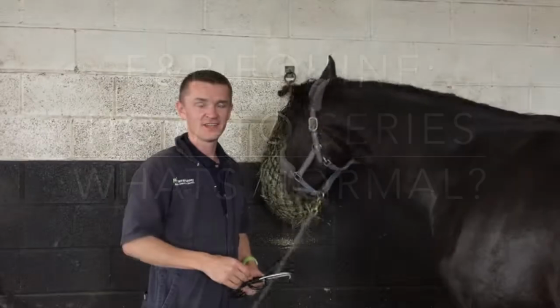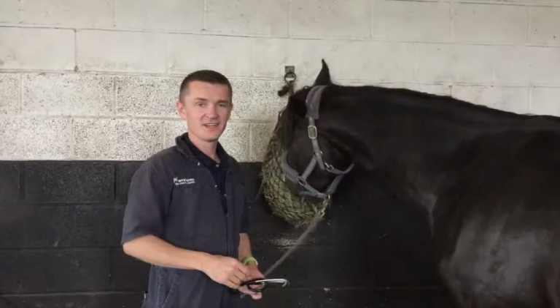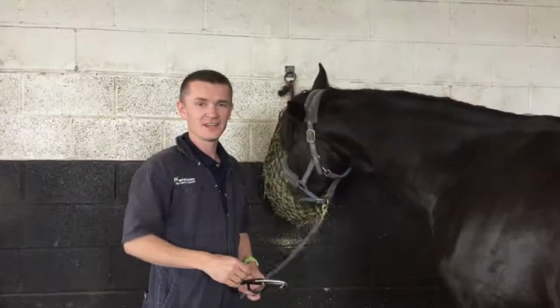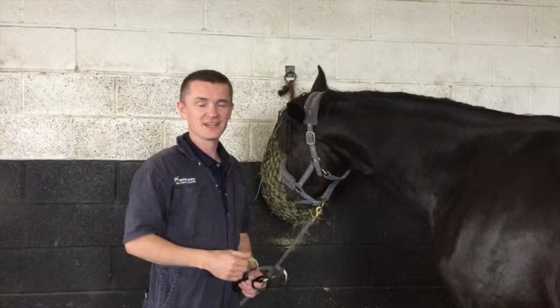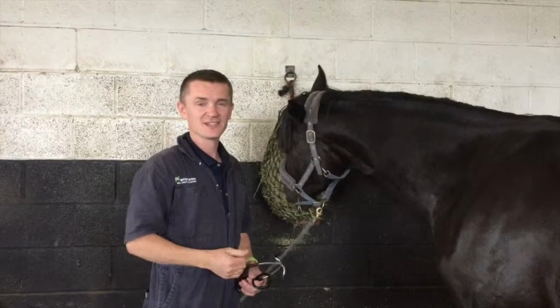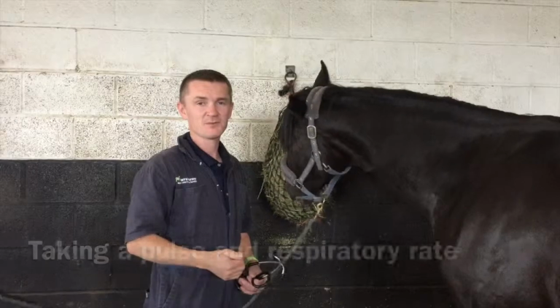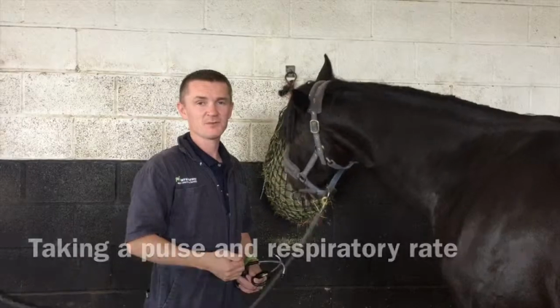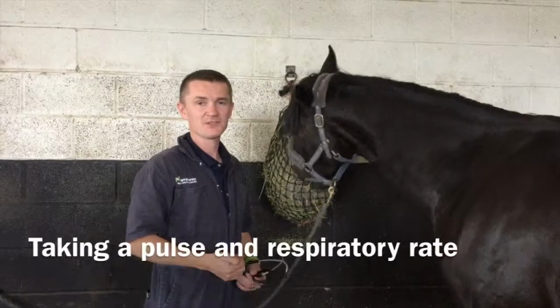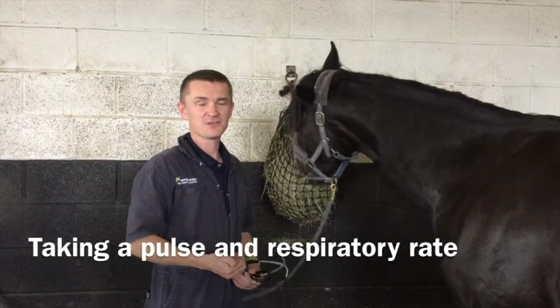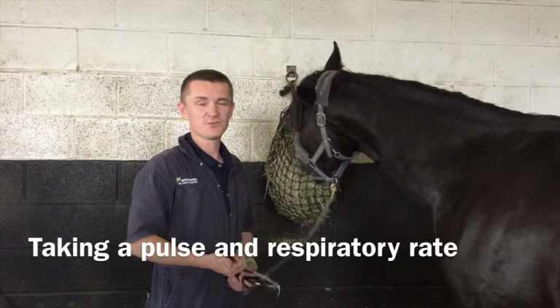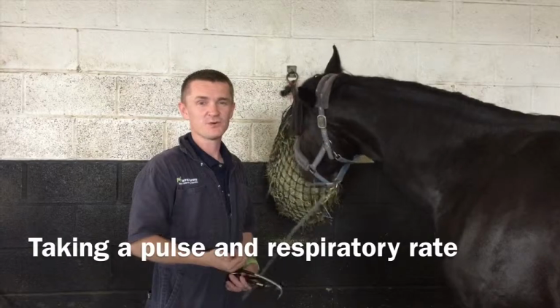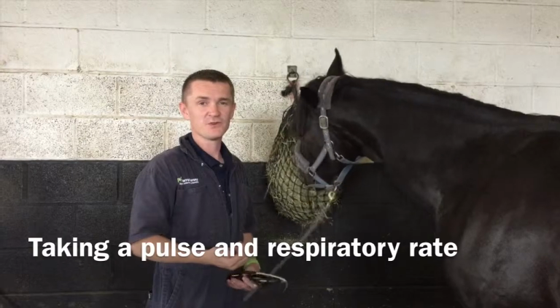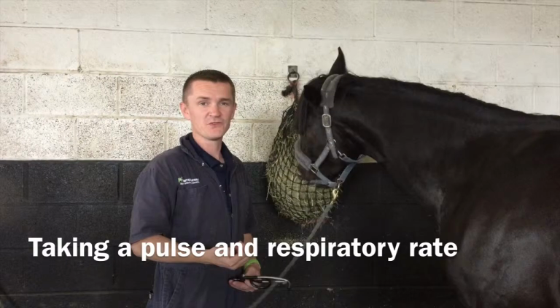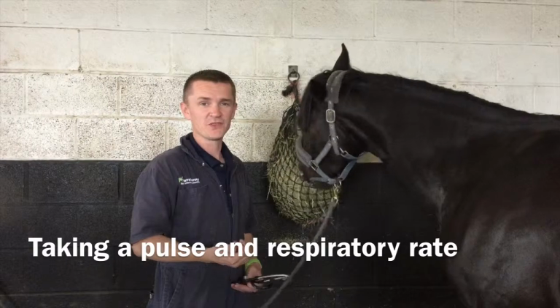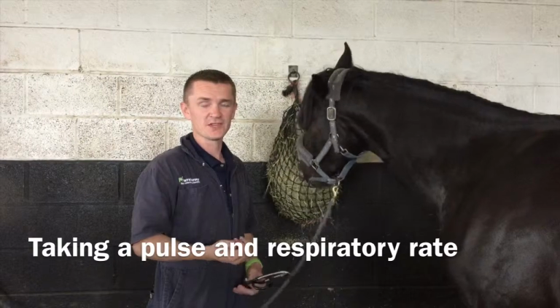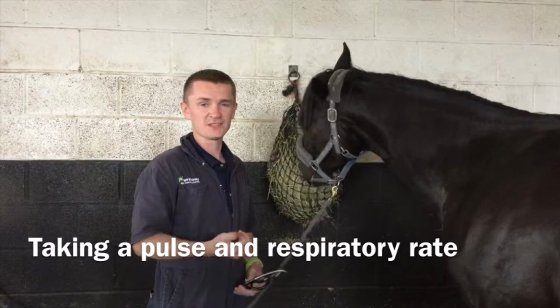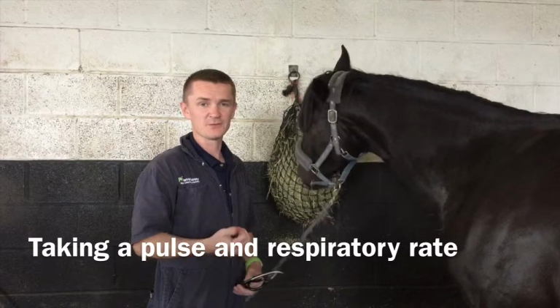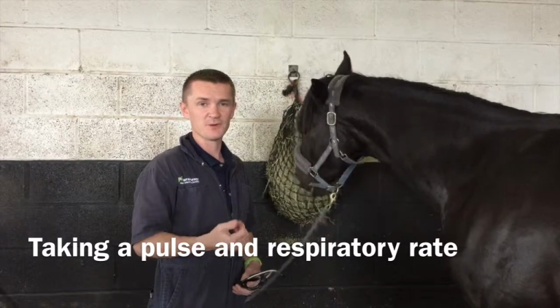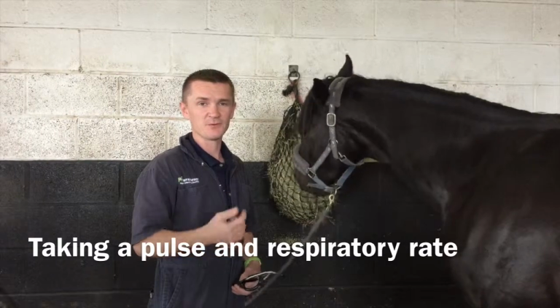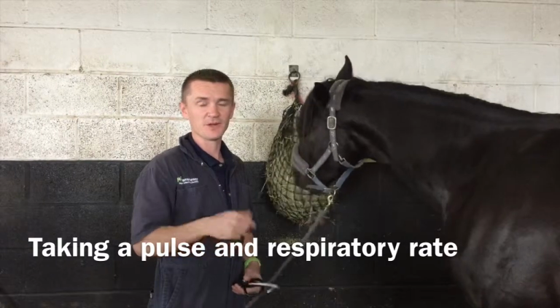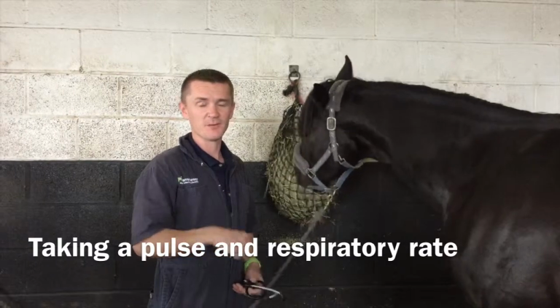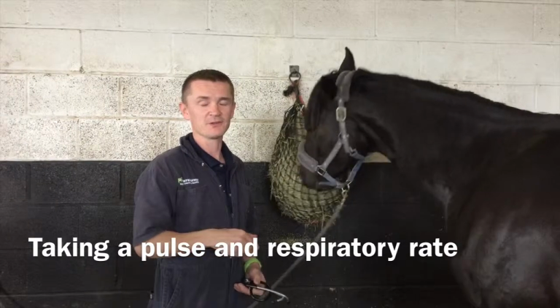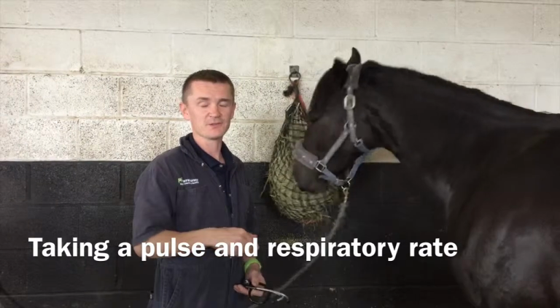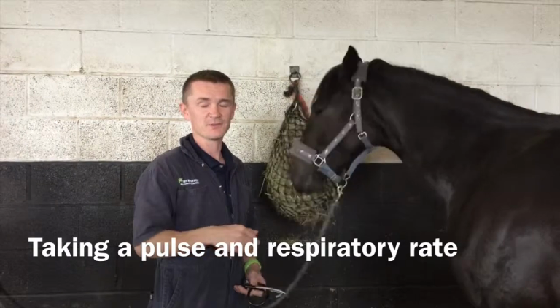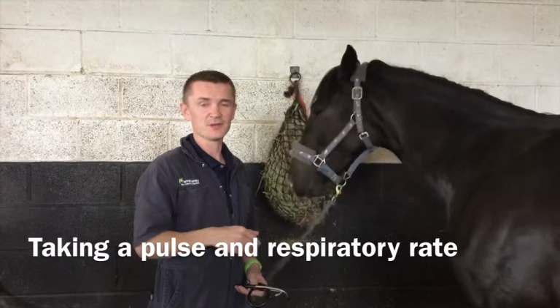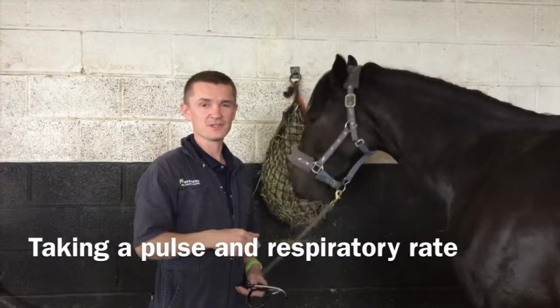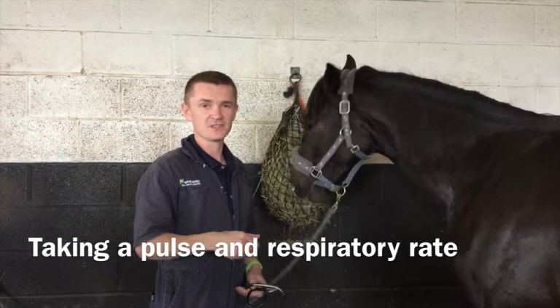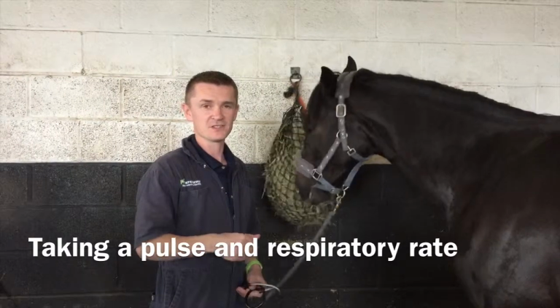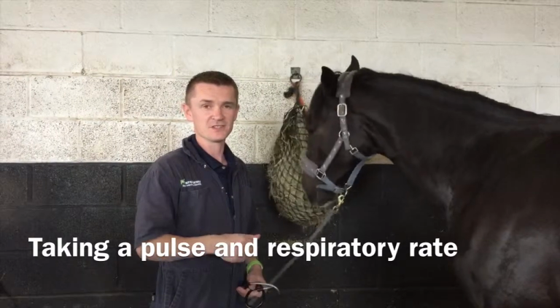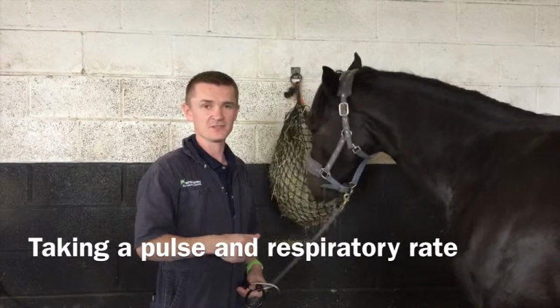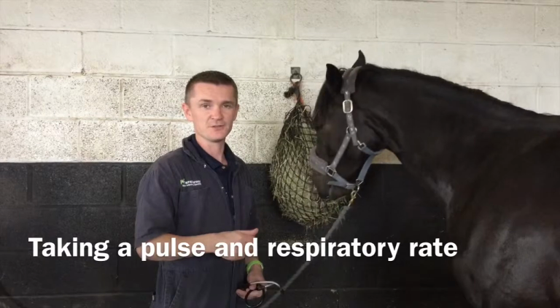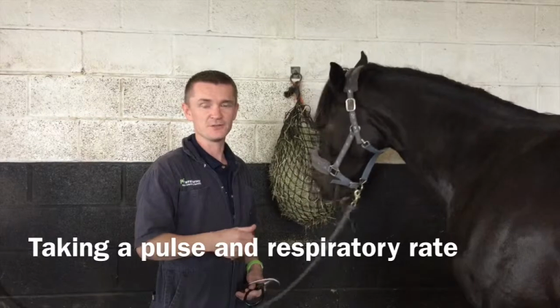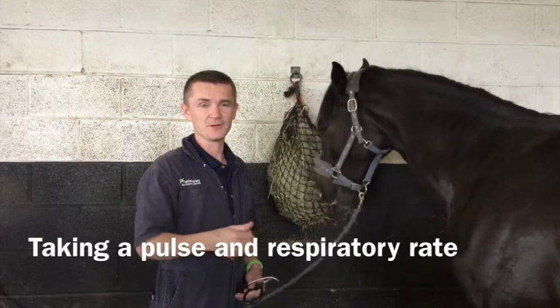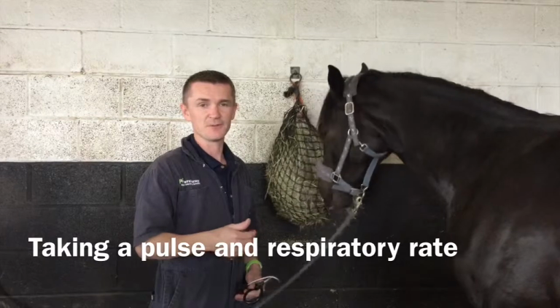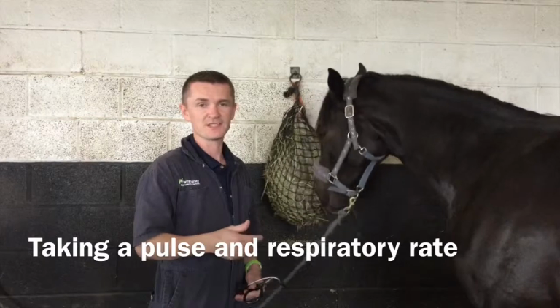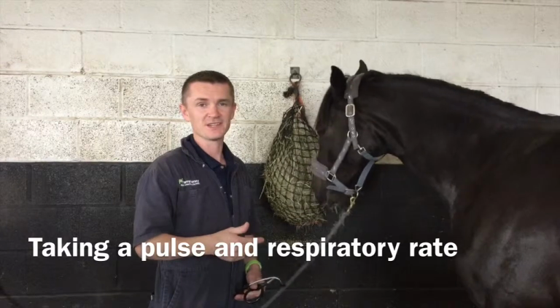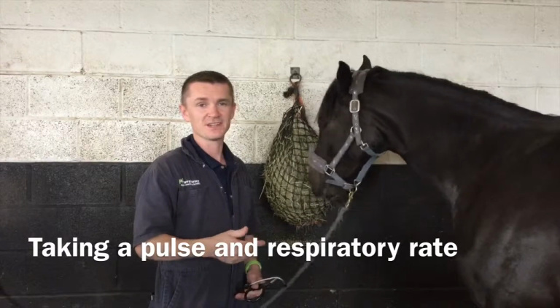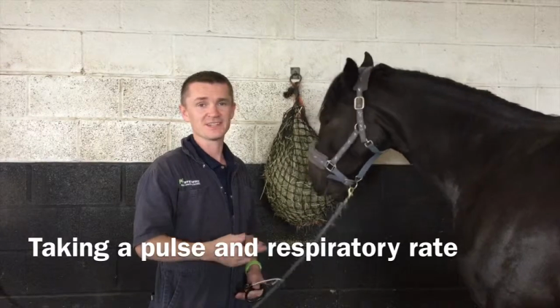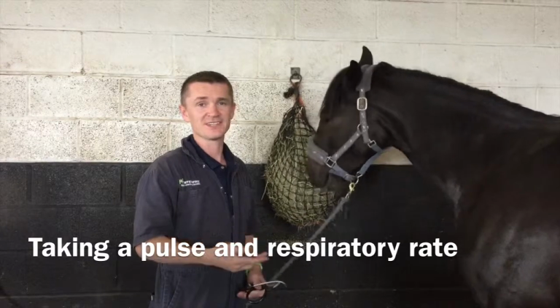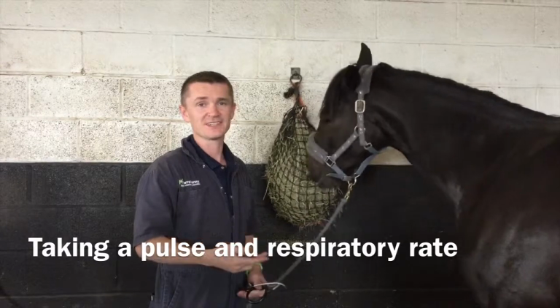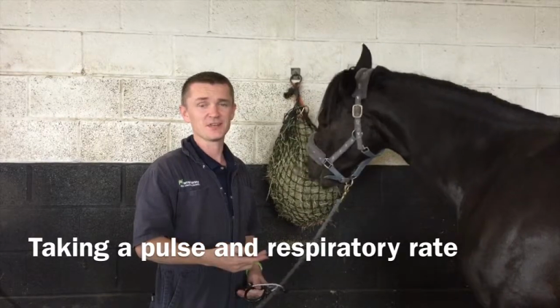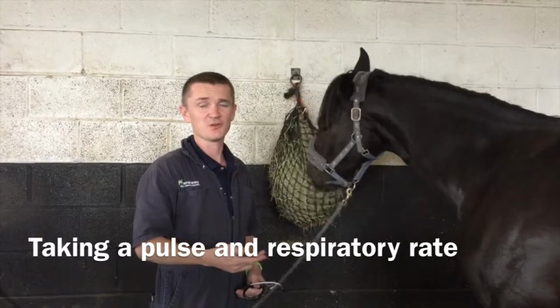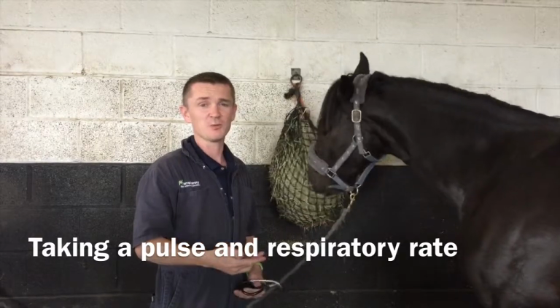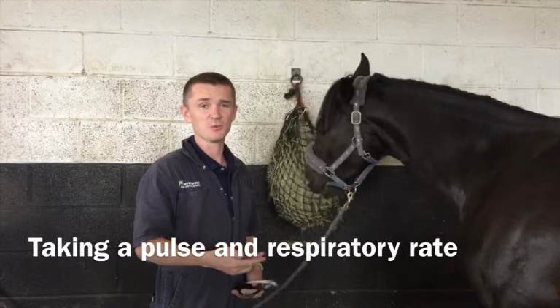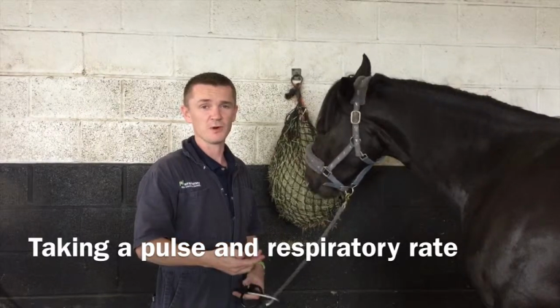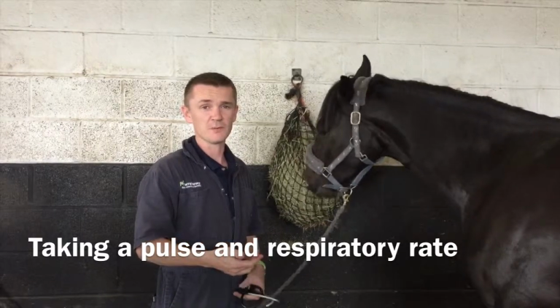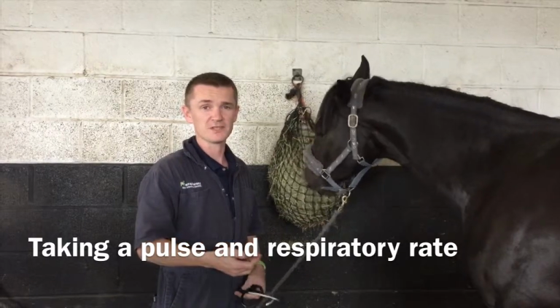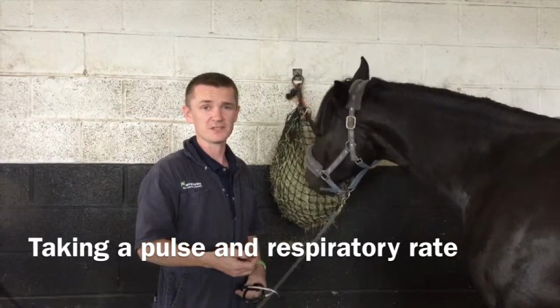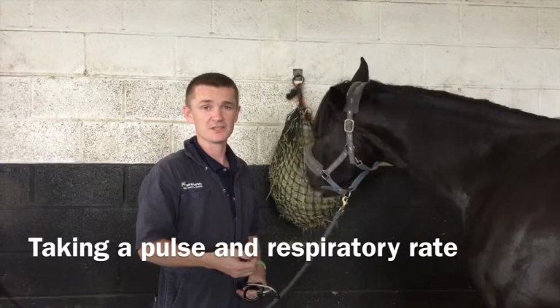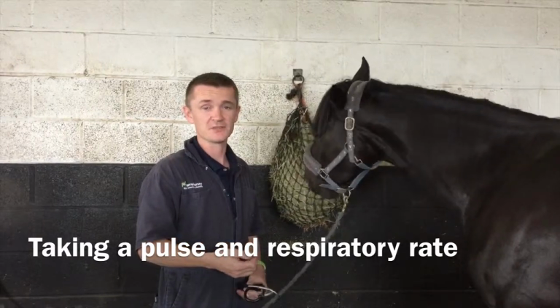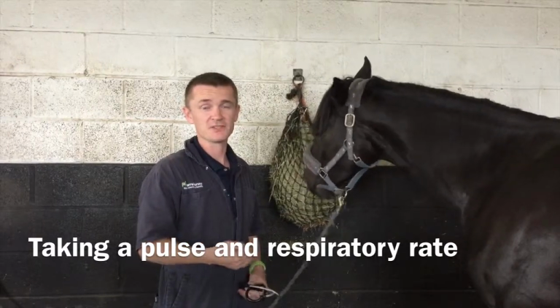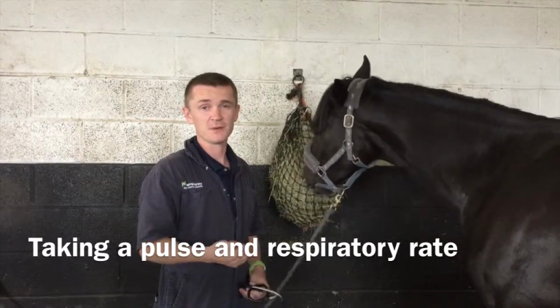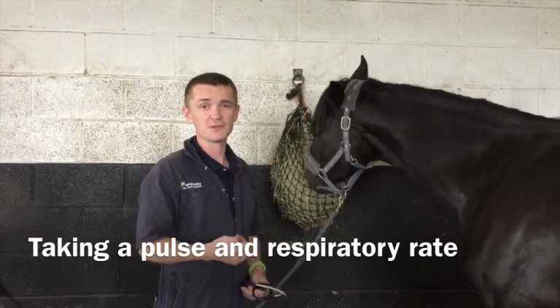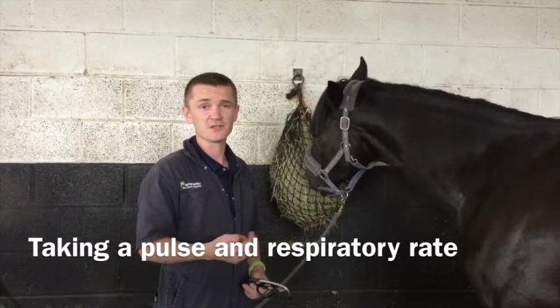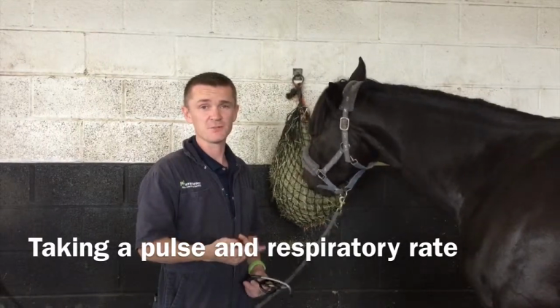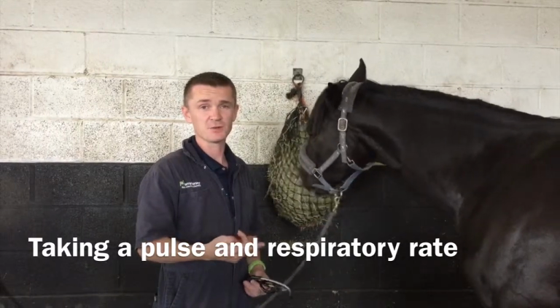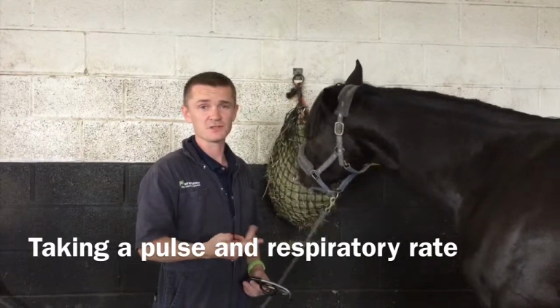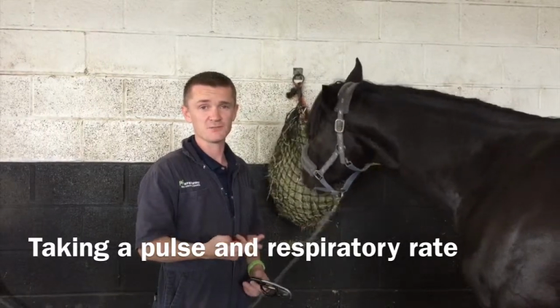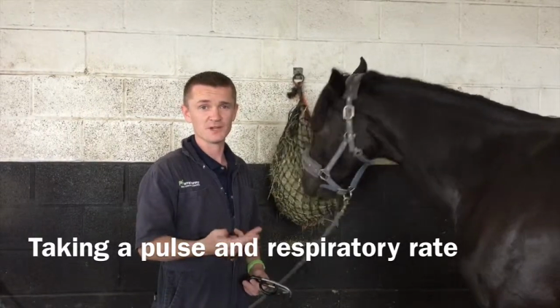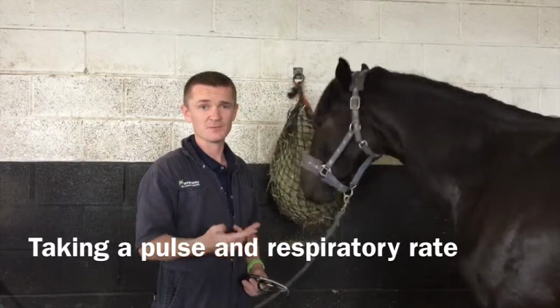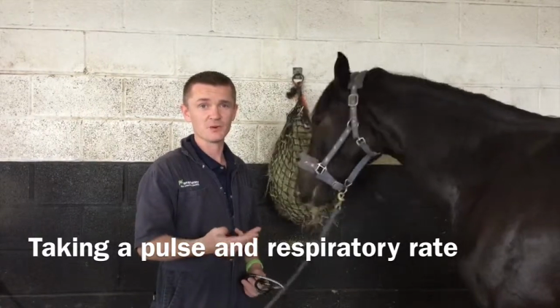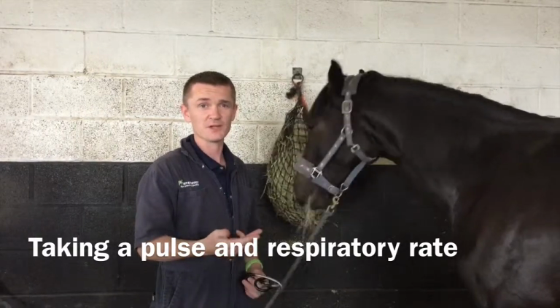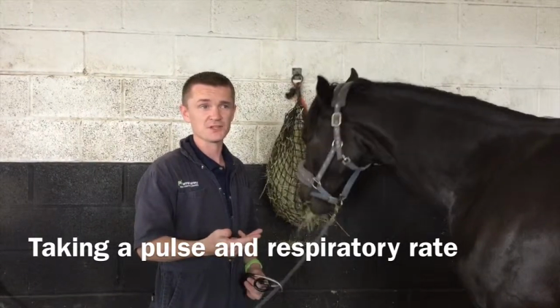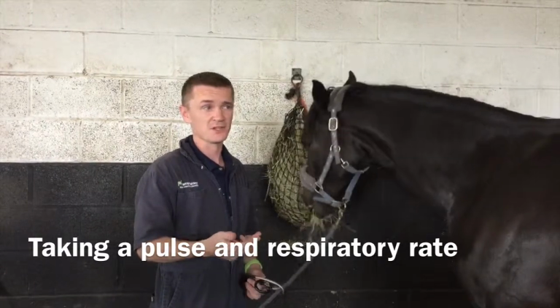Some of the most important things when we come out to emergencies is to assess normal parameters: temperature, pulse, and respiration.